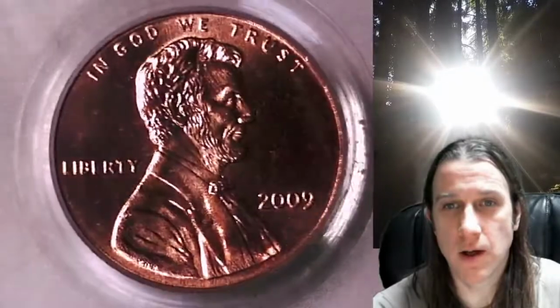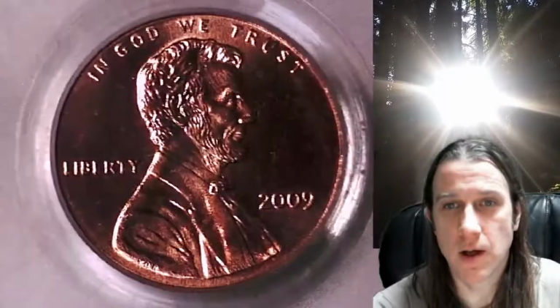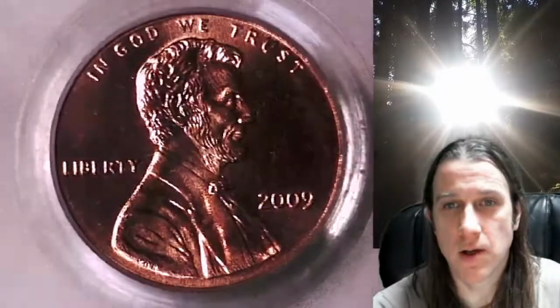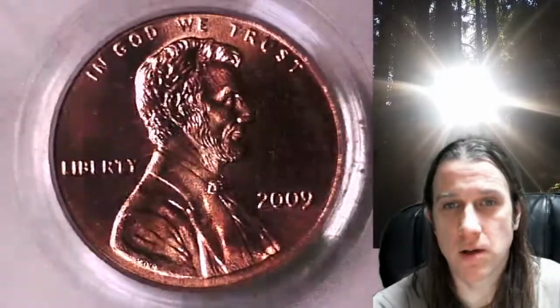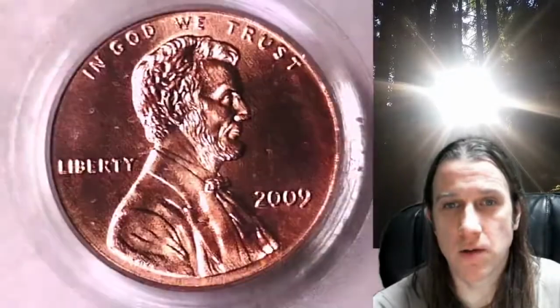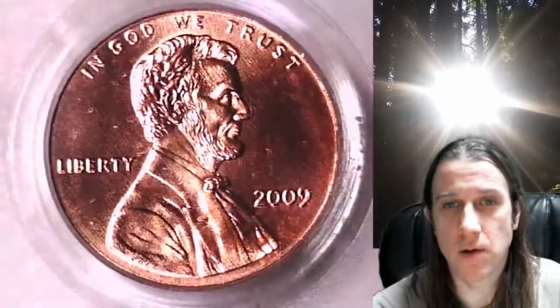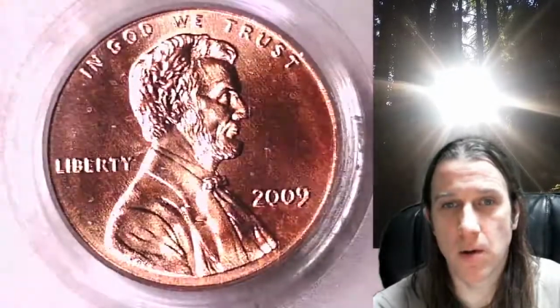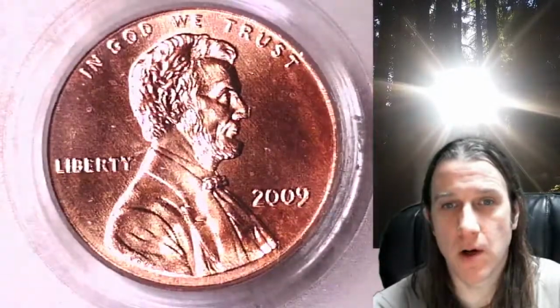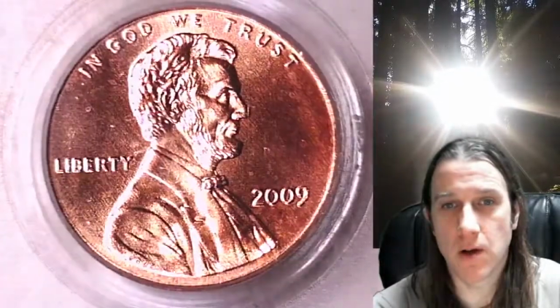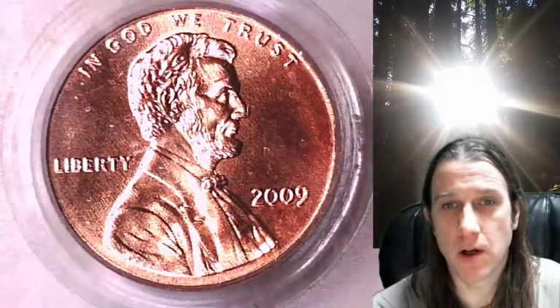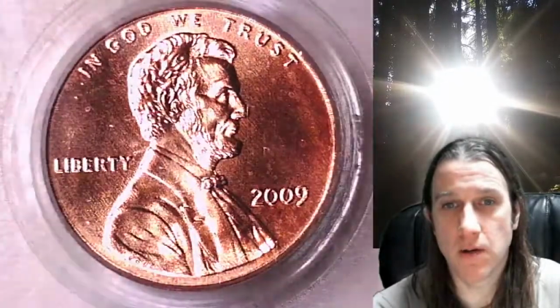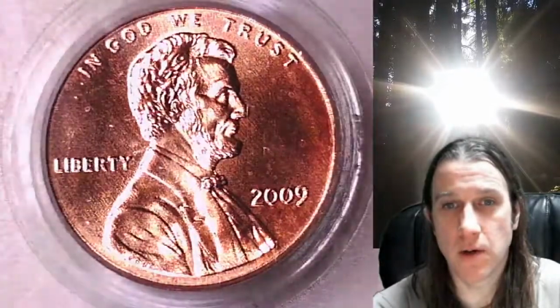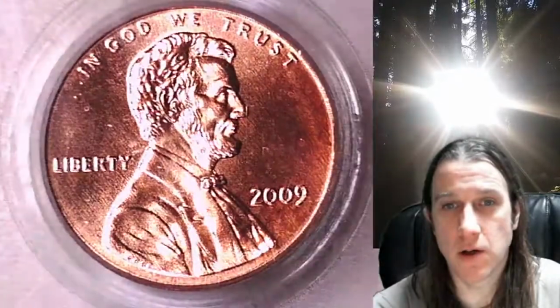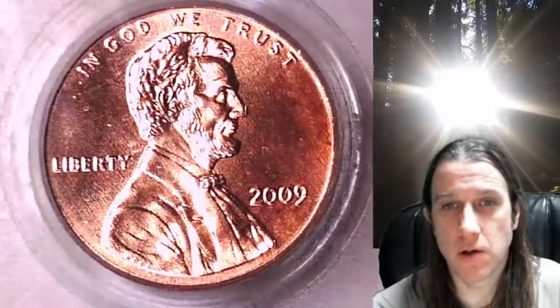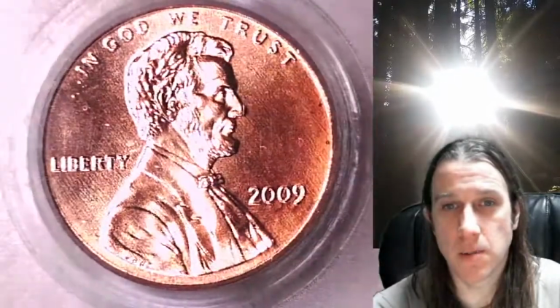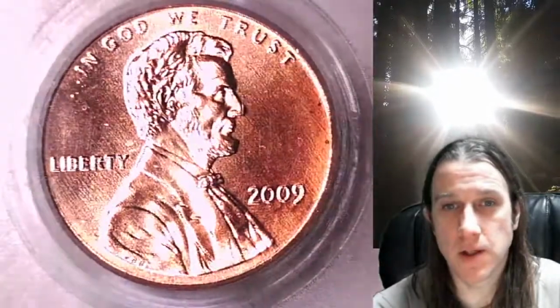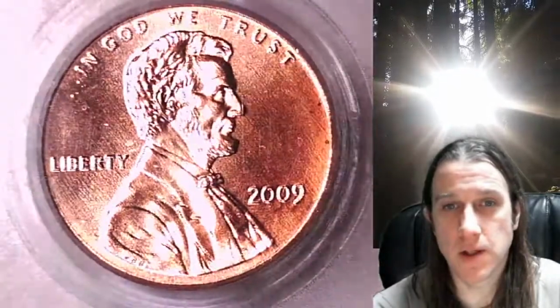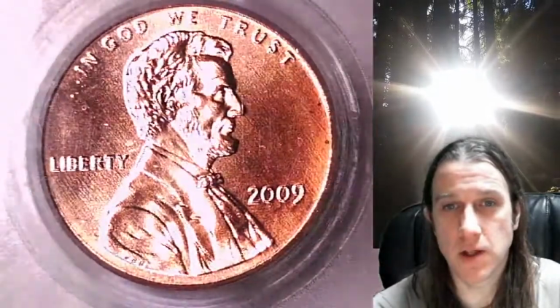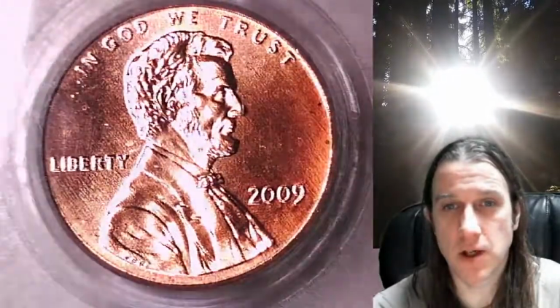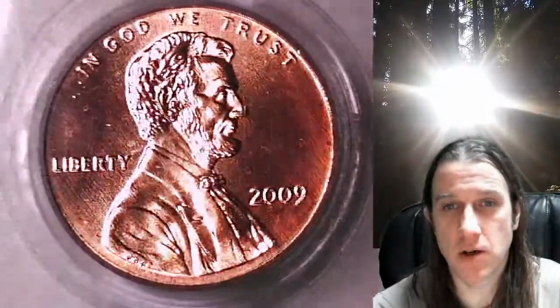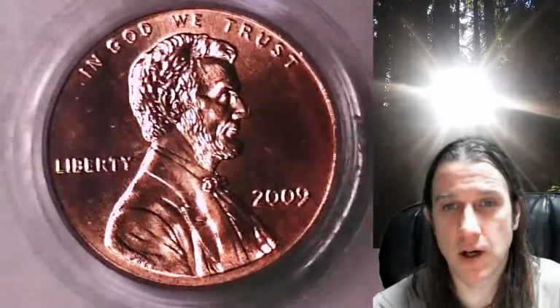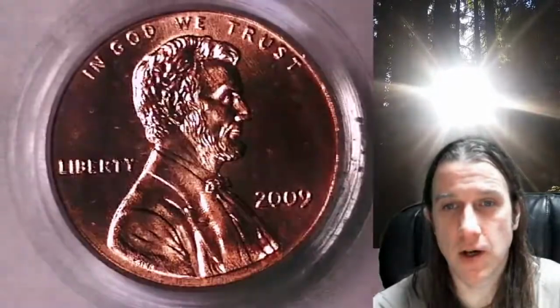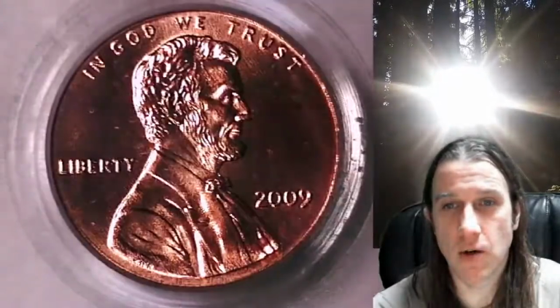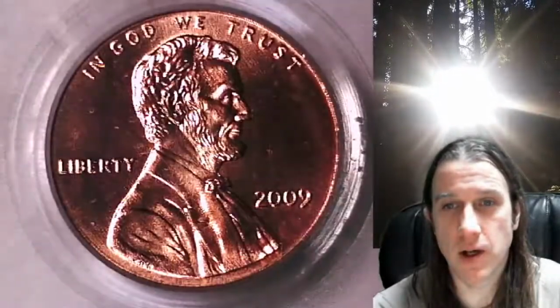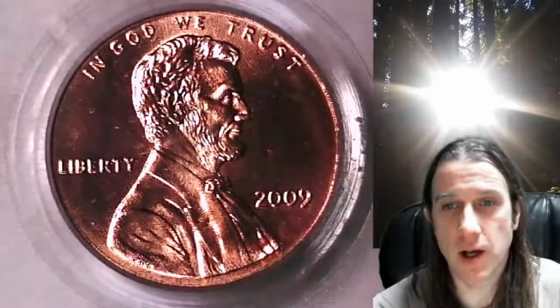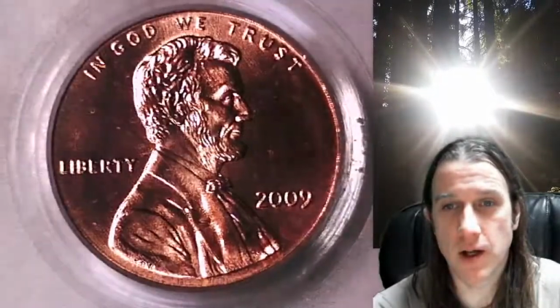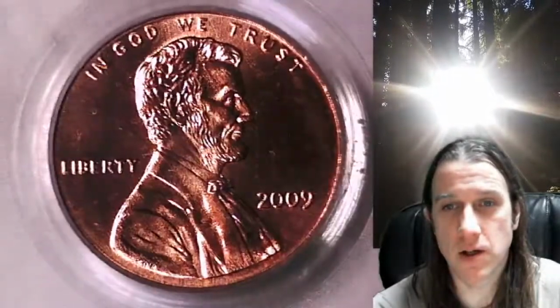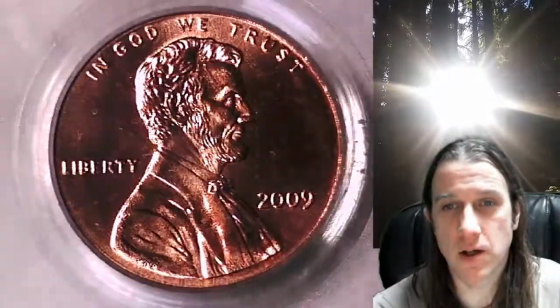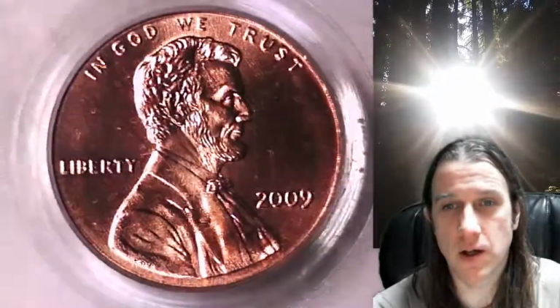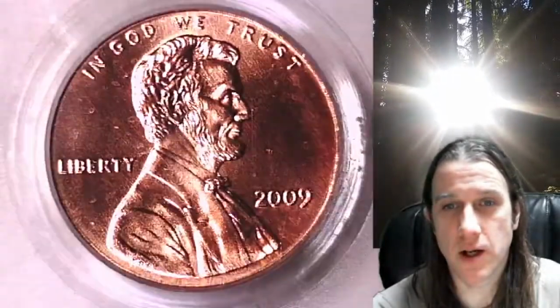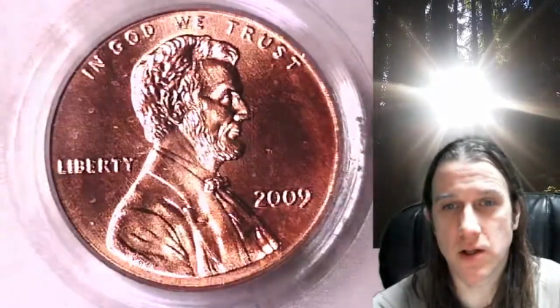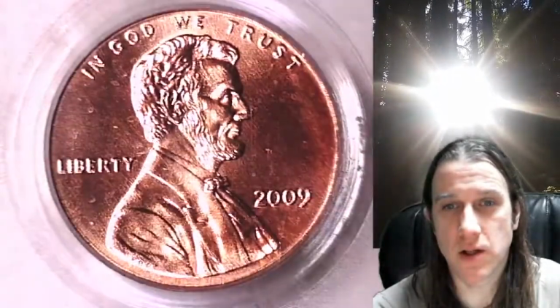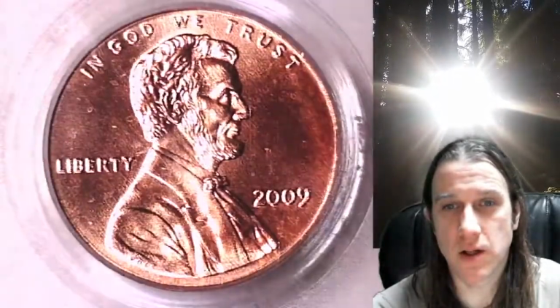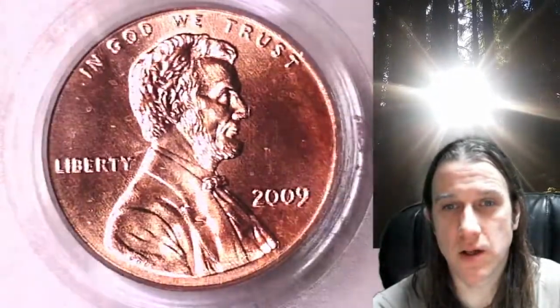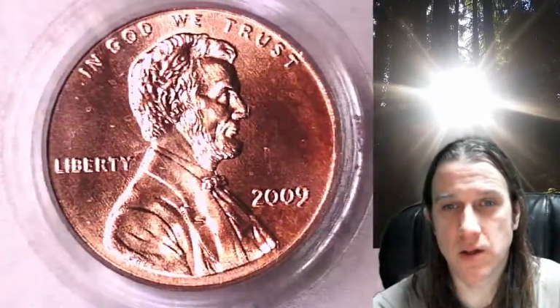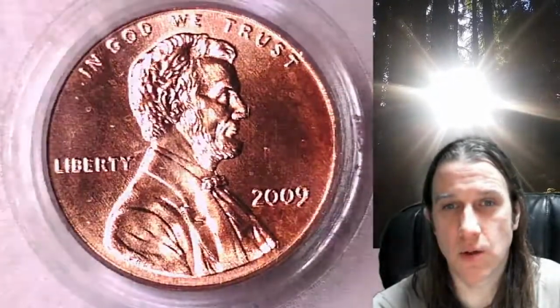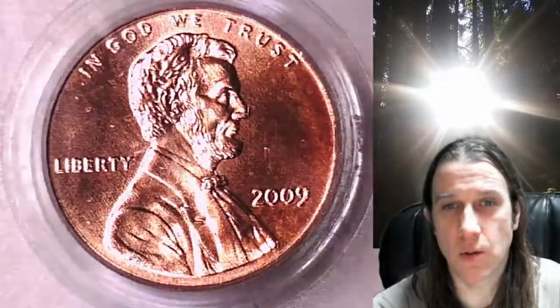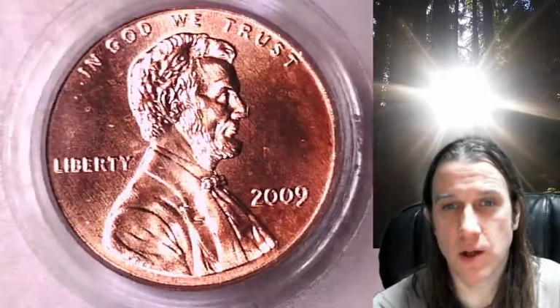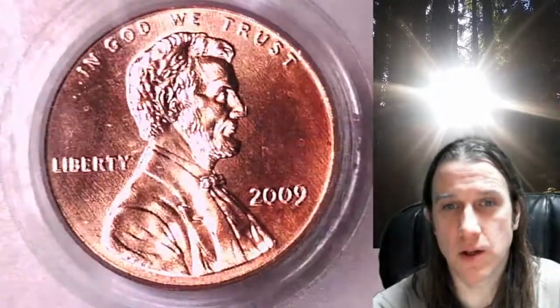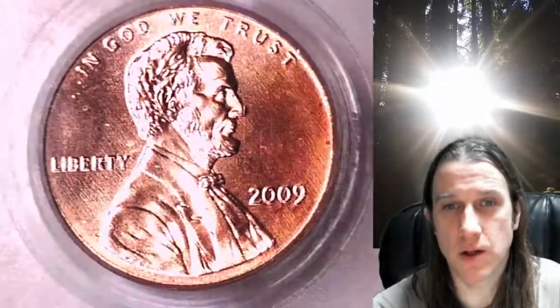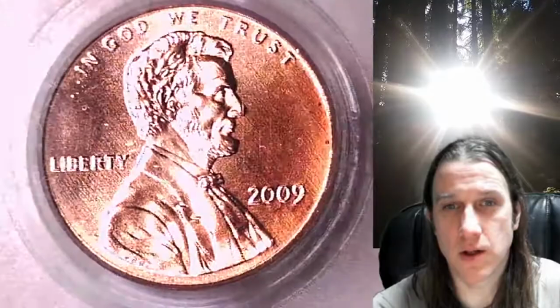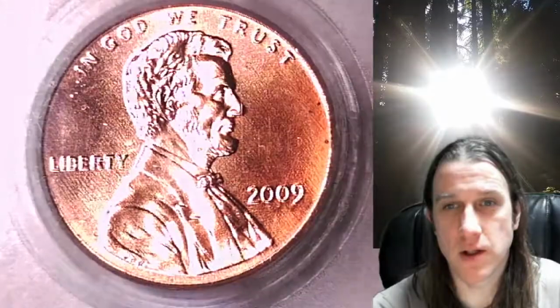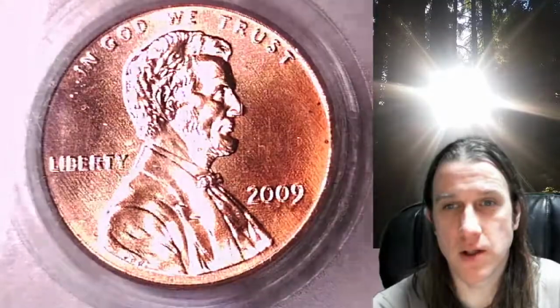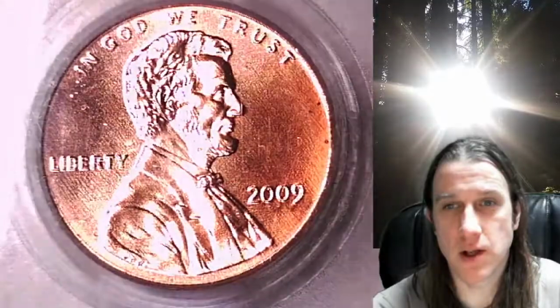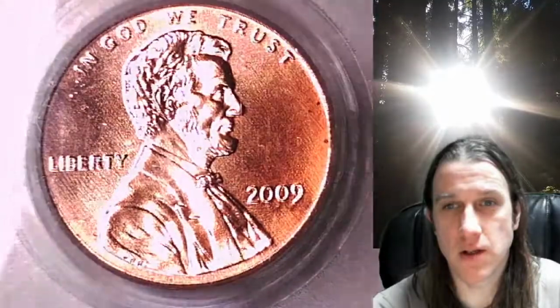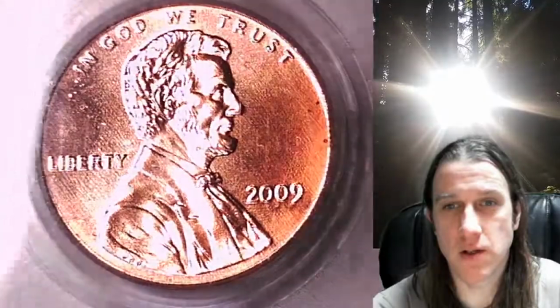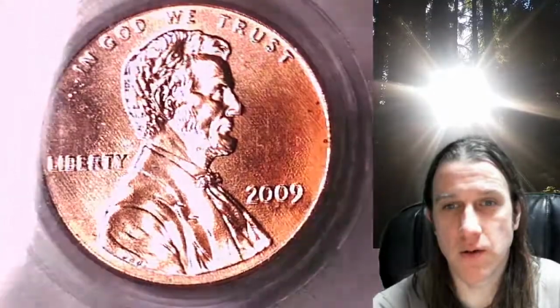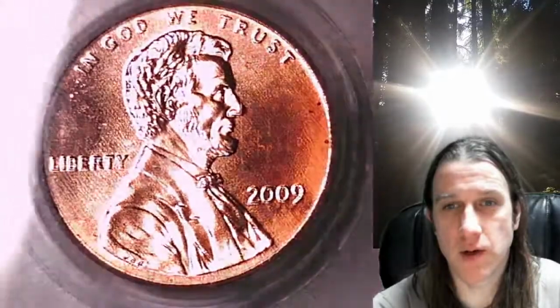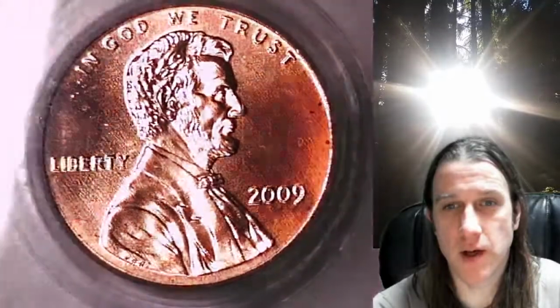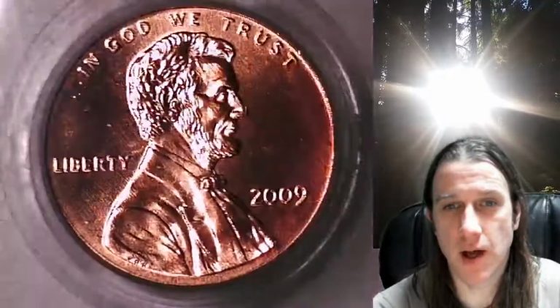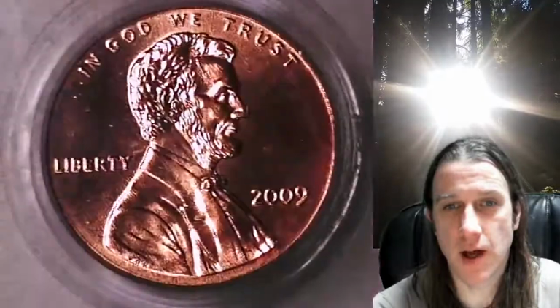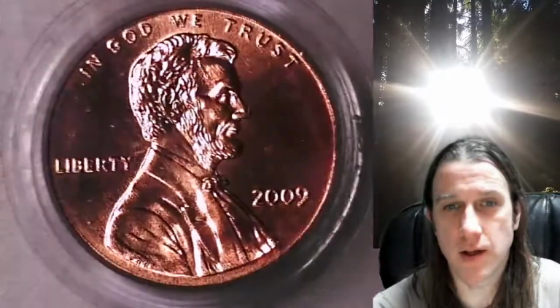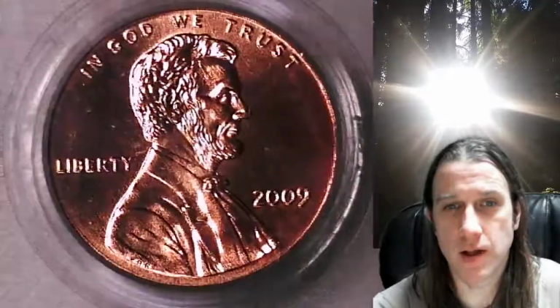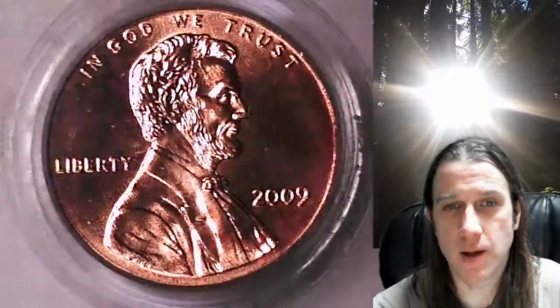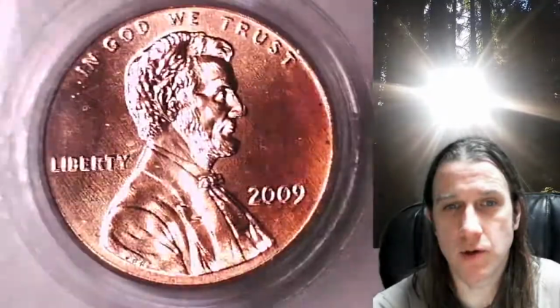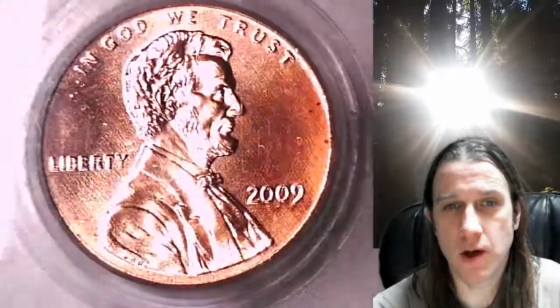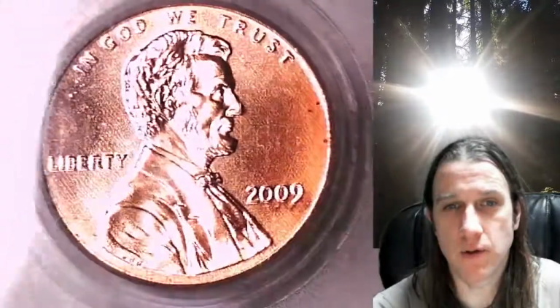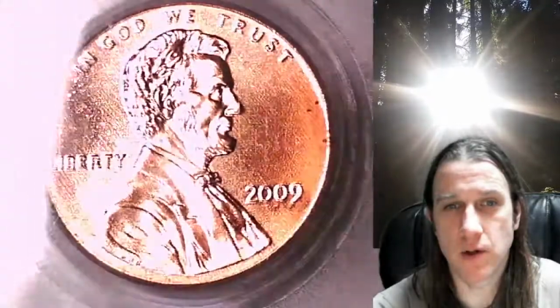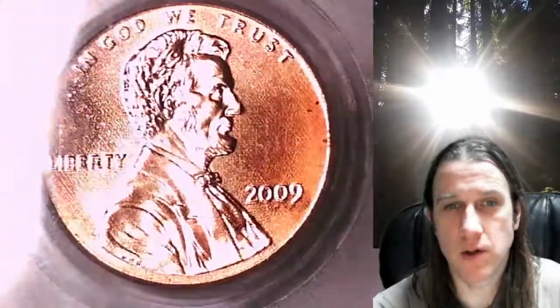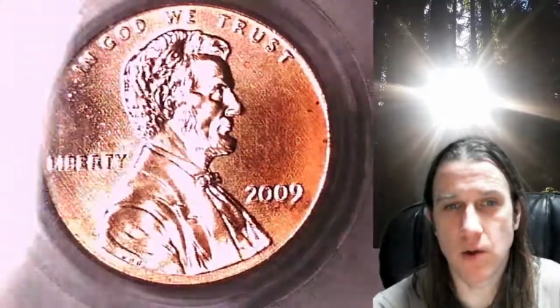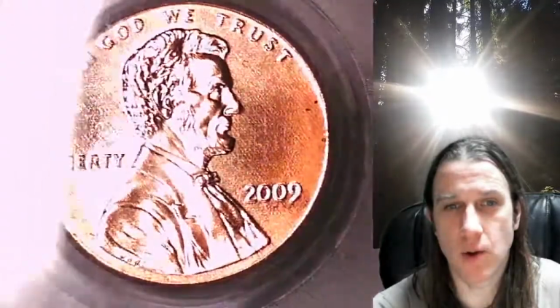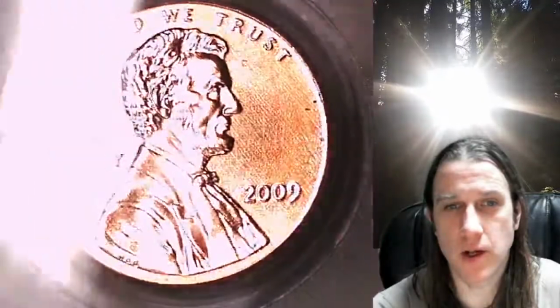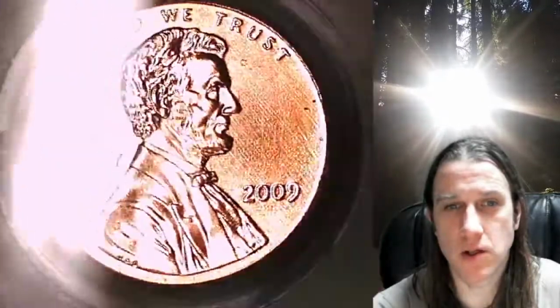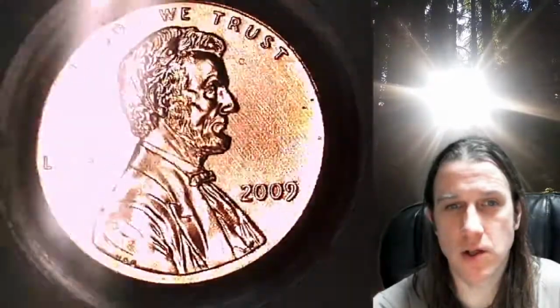So if you are looking for a new PCGS graded coin to add to your collection, there is a 1 in 36 chance you'll find it at Time Traveler's Coin Exchange.